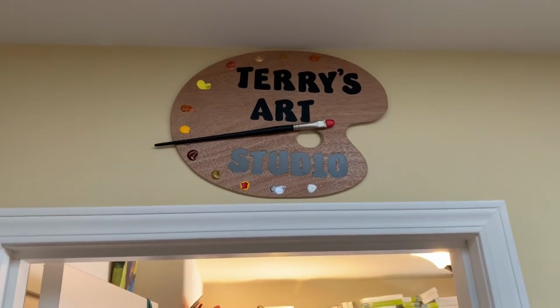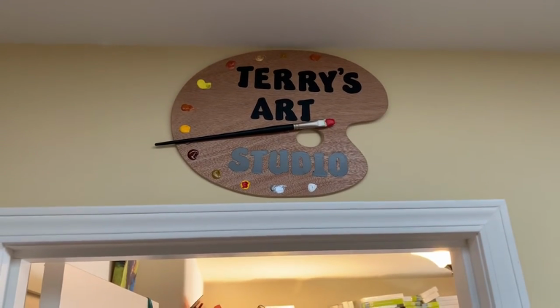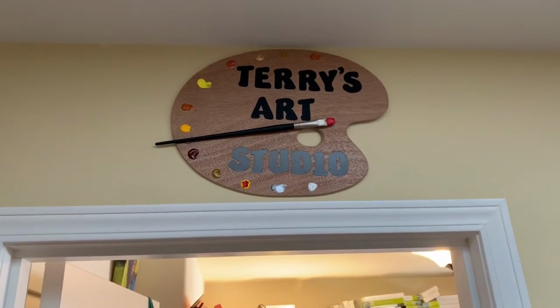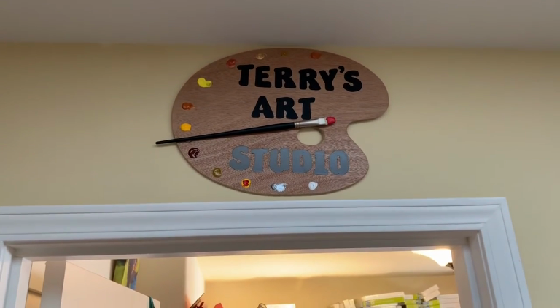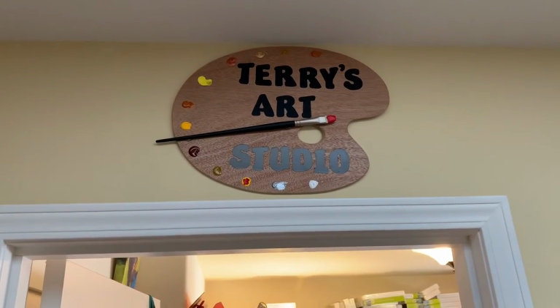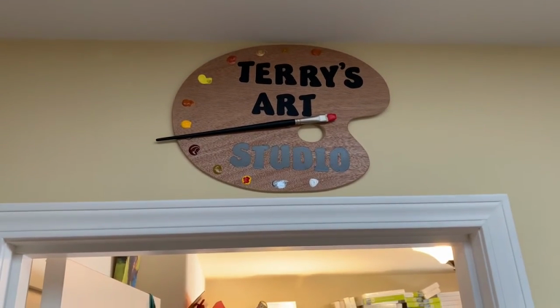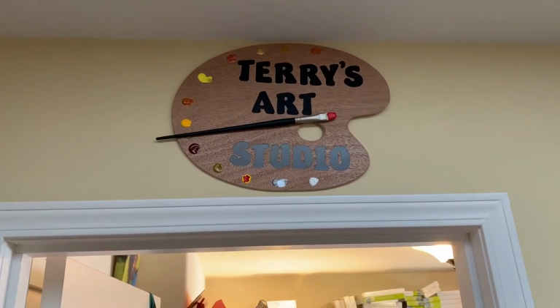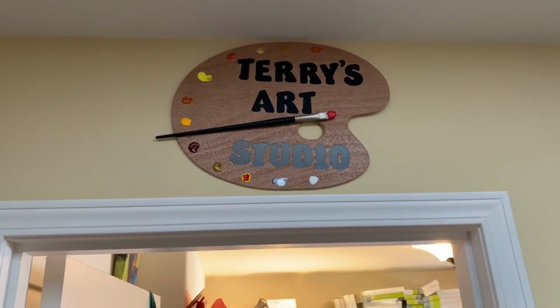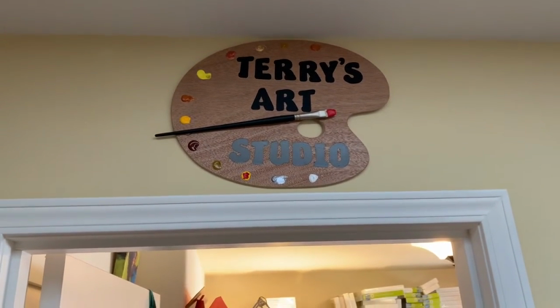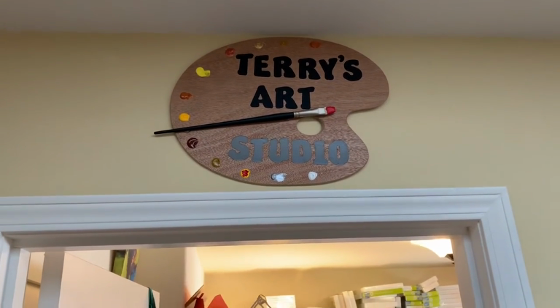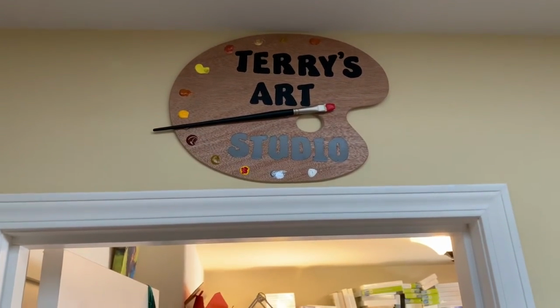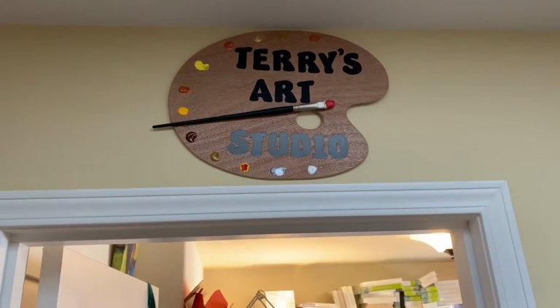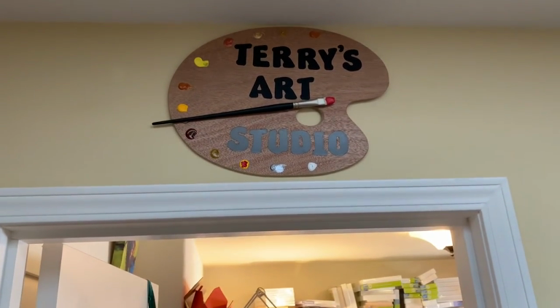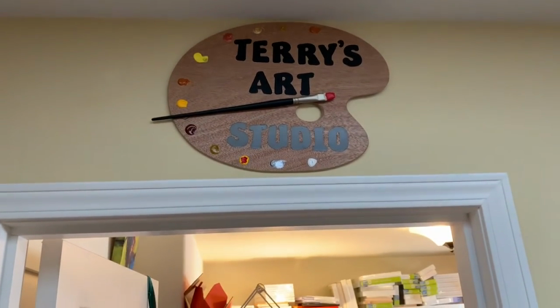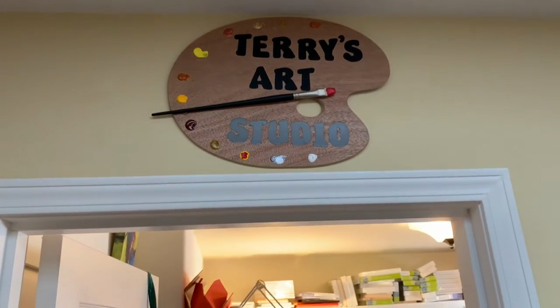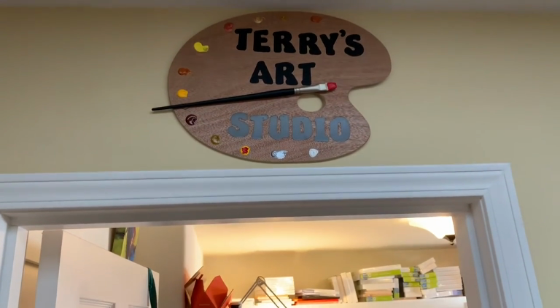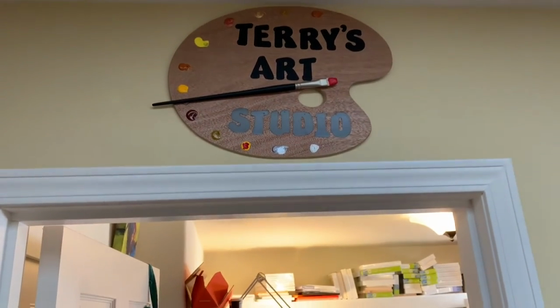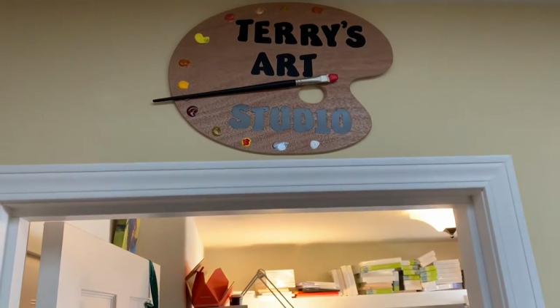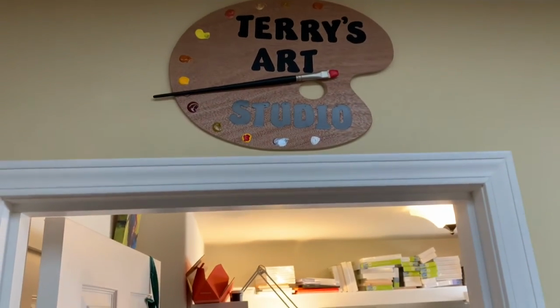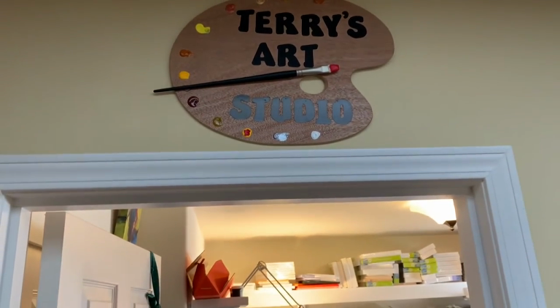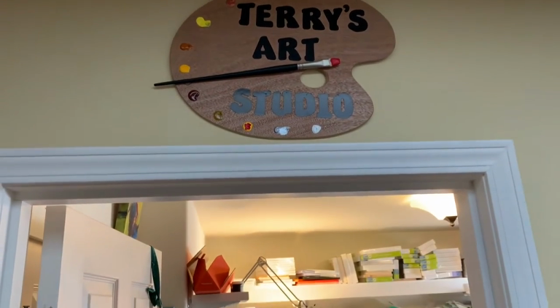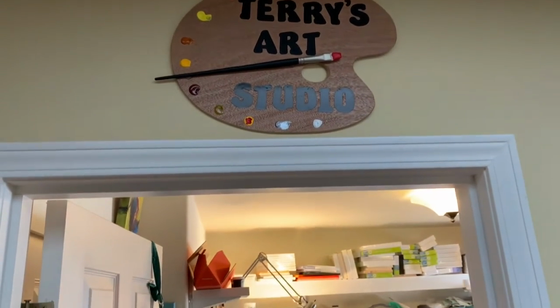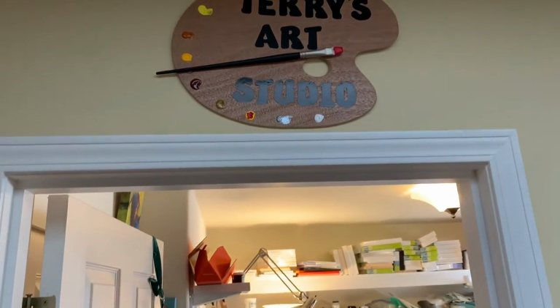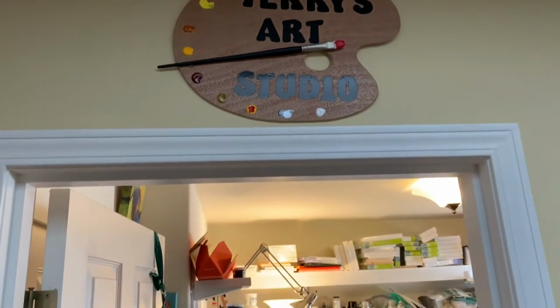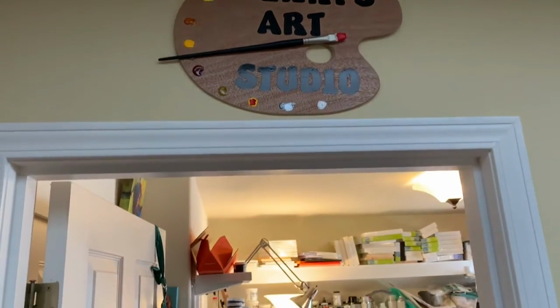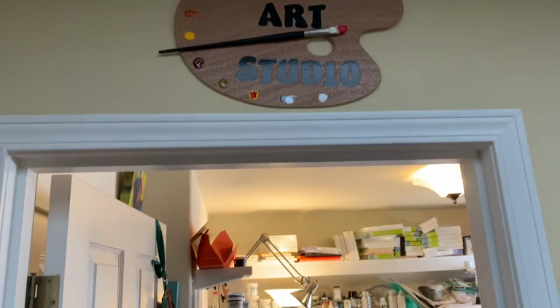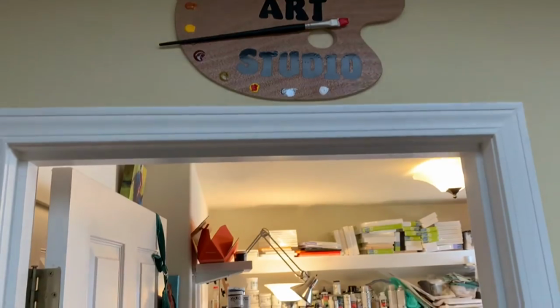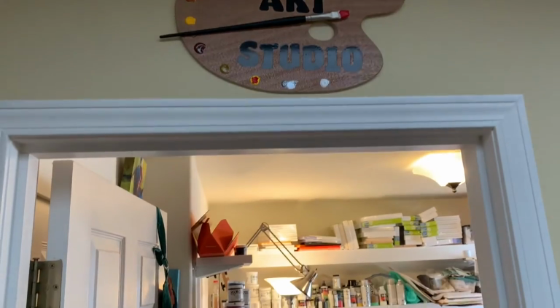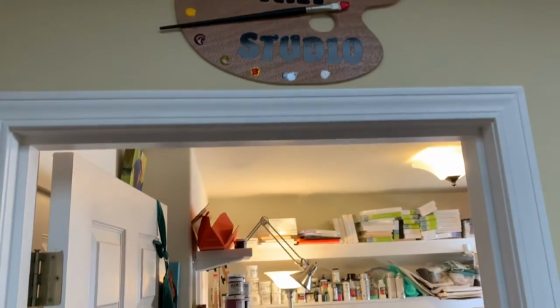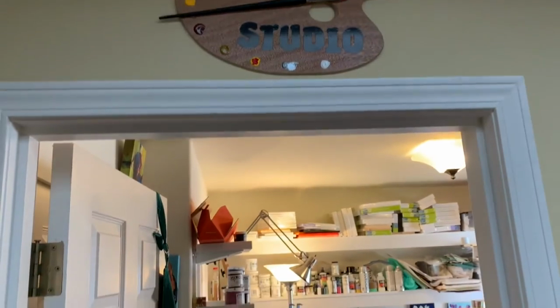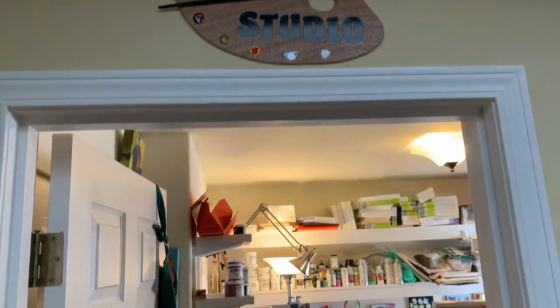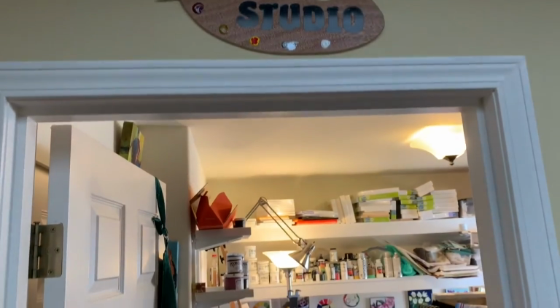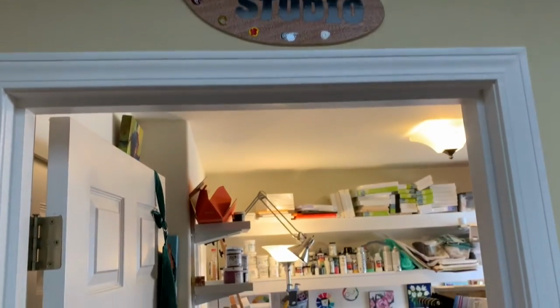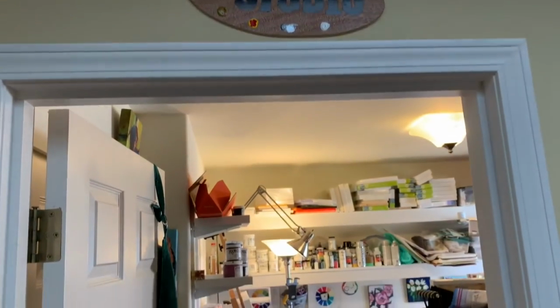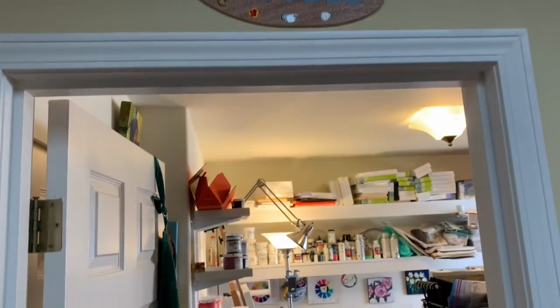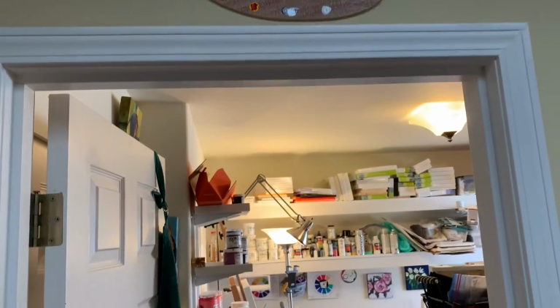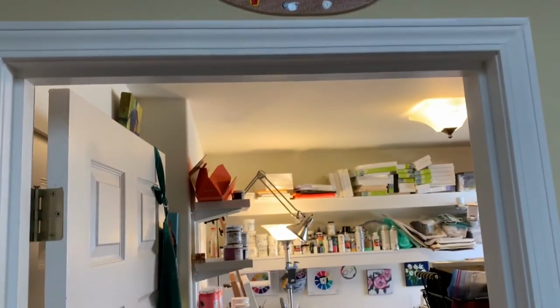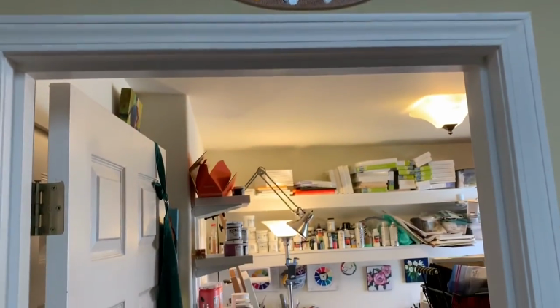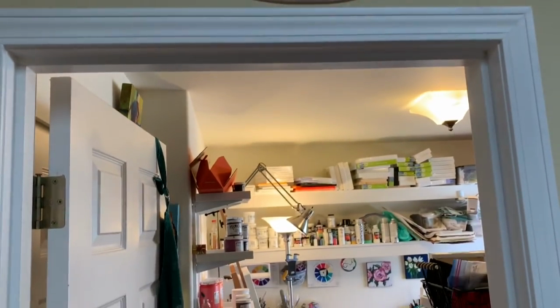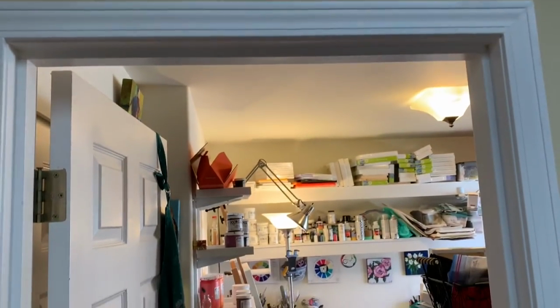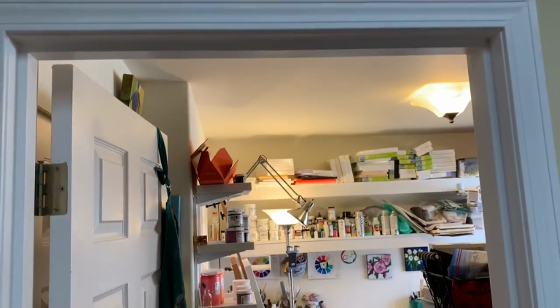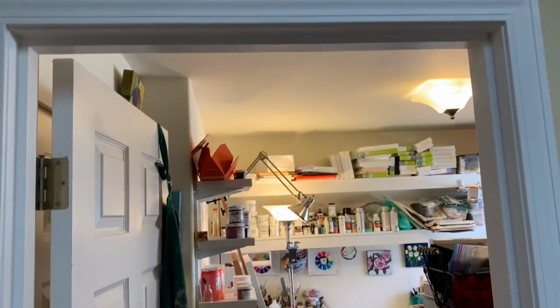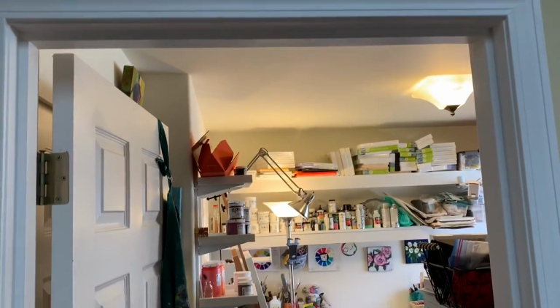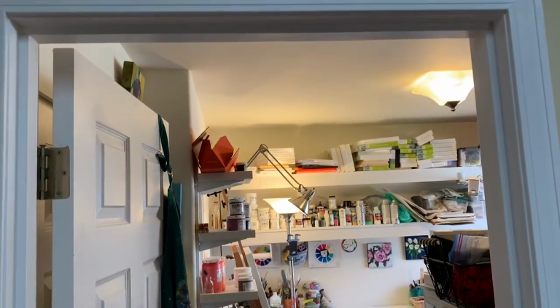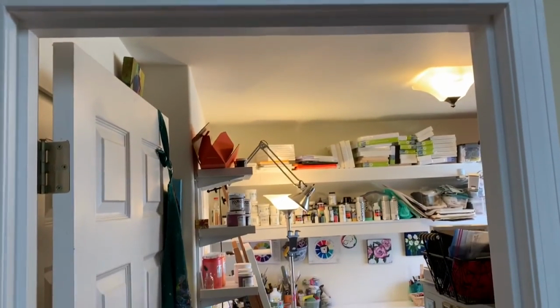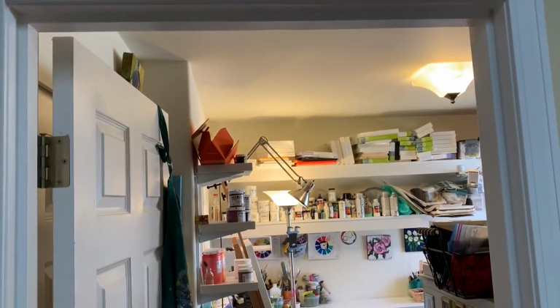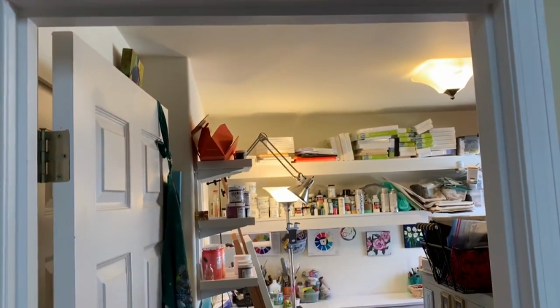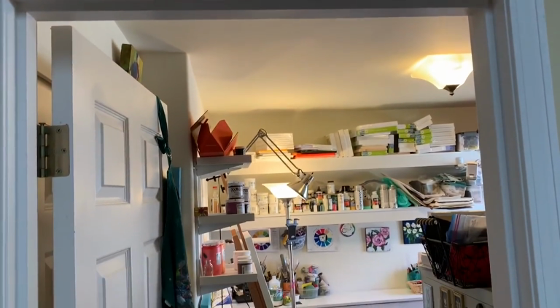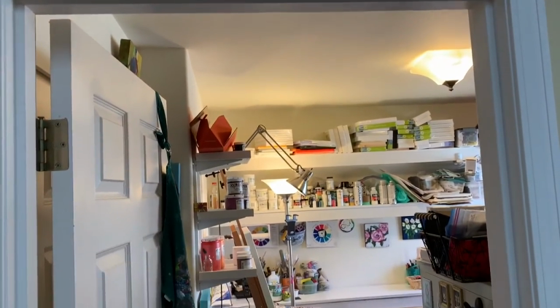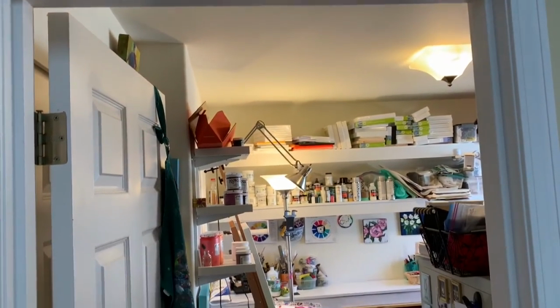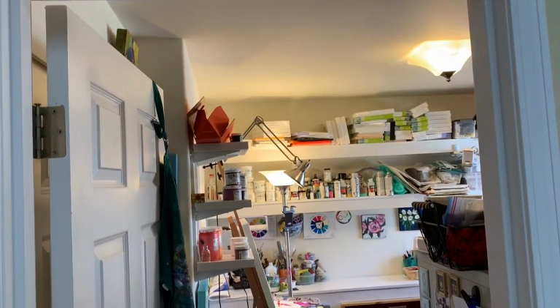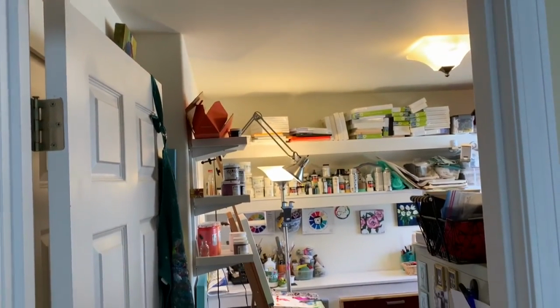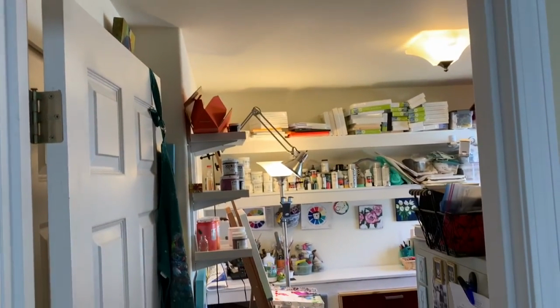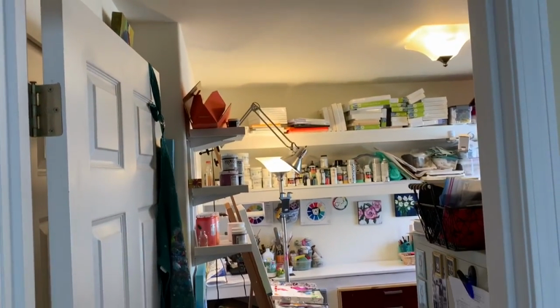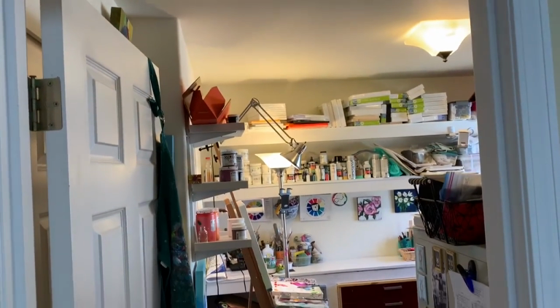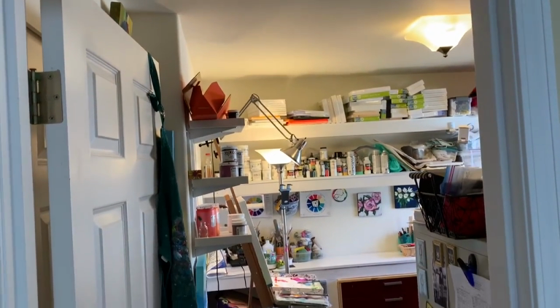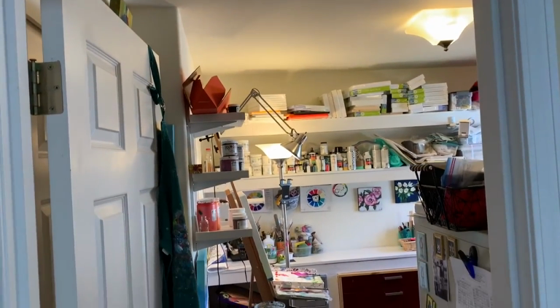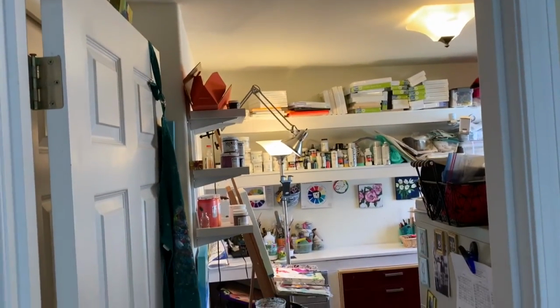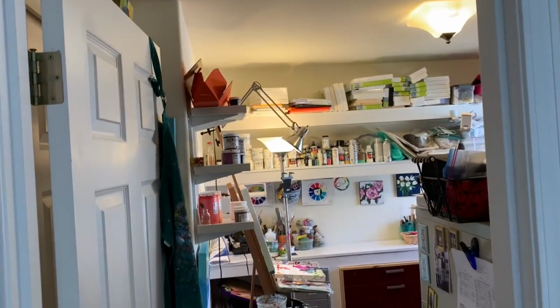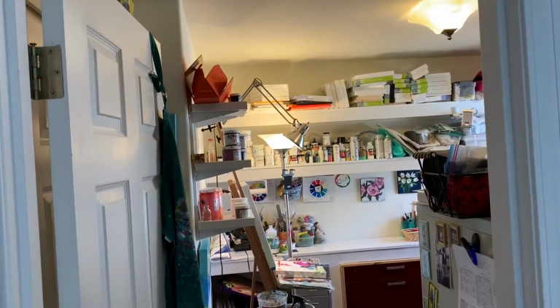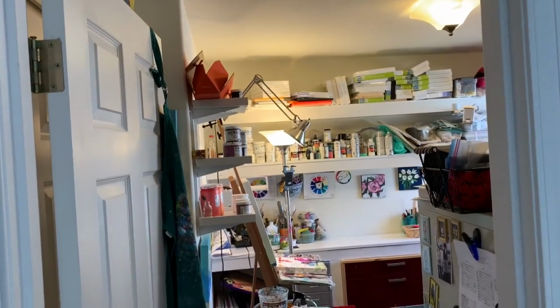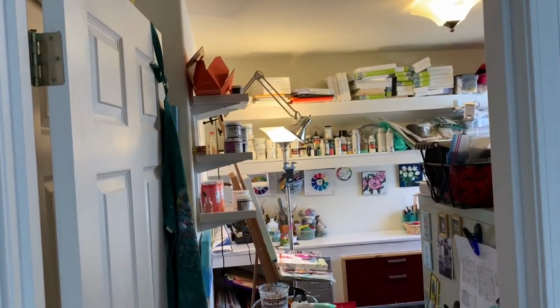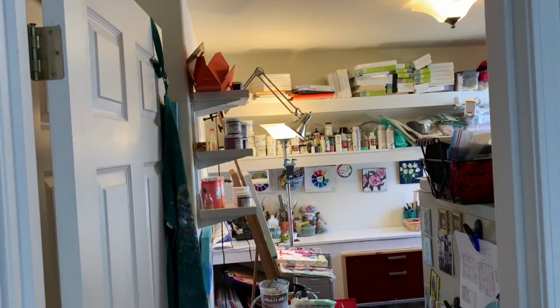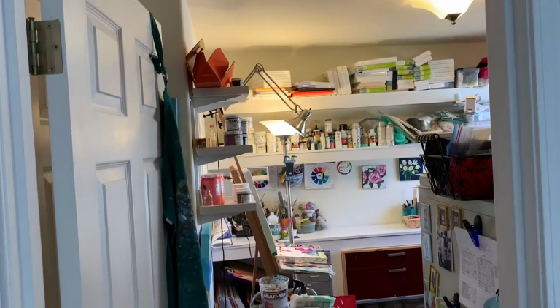Hello, I'm Terry McDonald, an Anacortes artist, and I'd like to take you on a brief tour of my studio today.